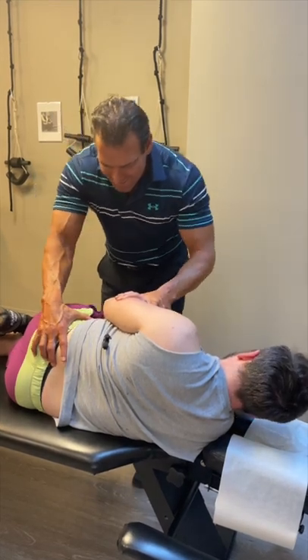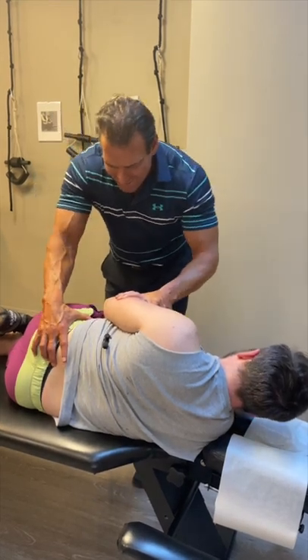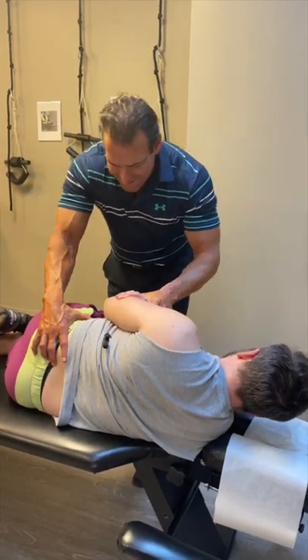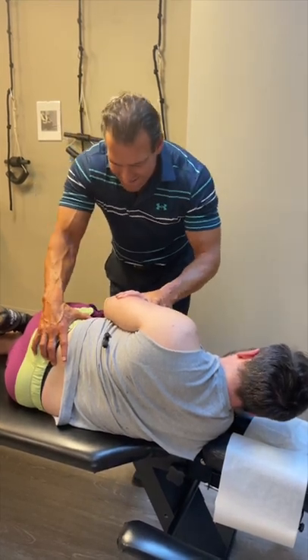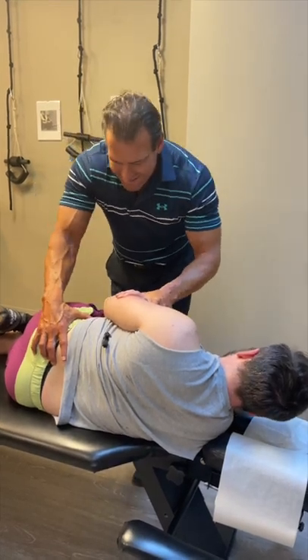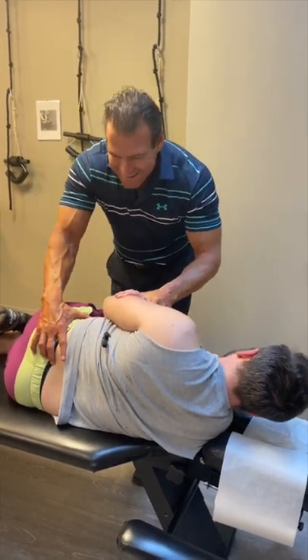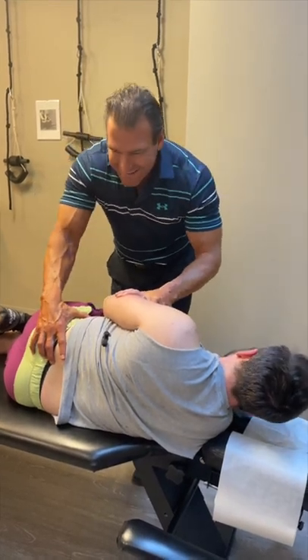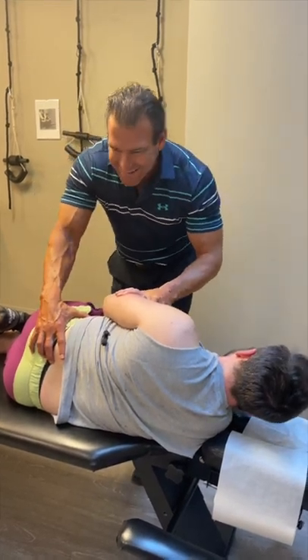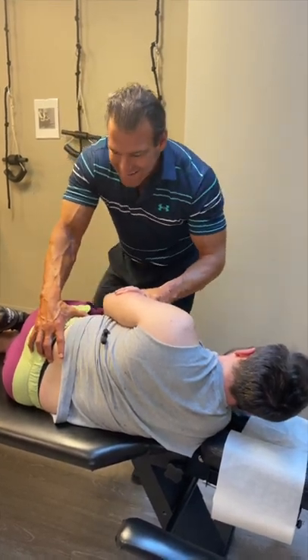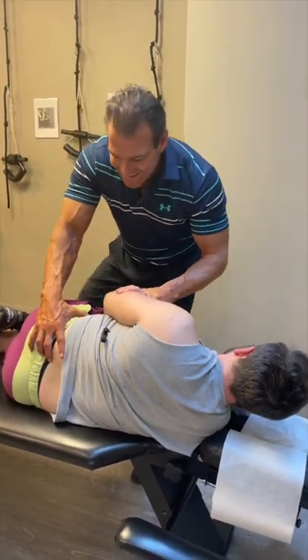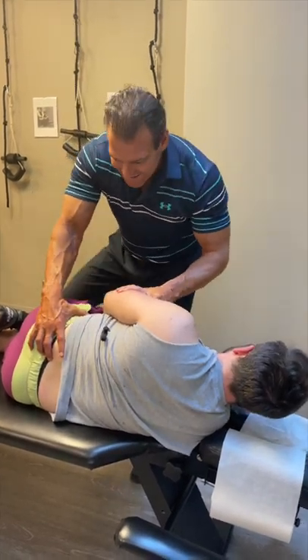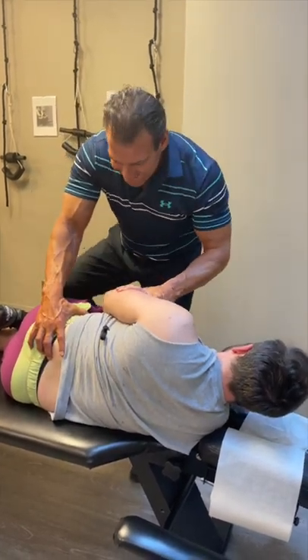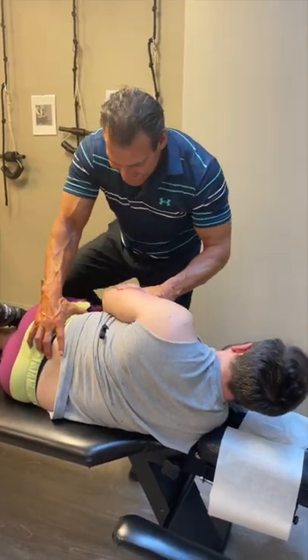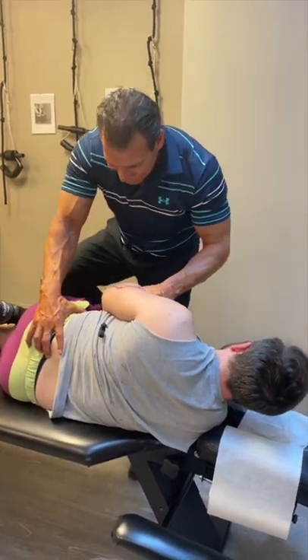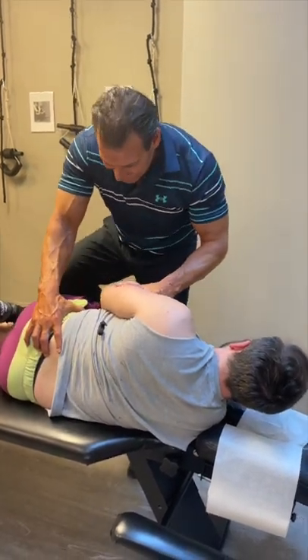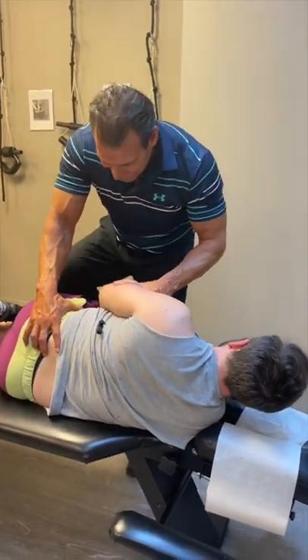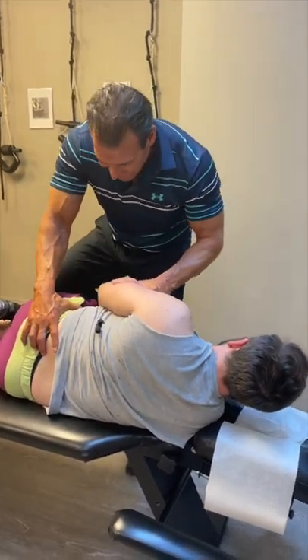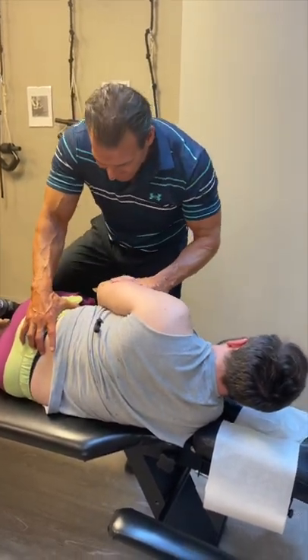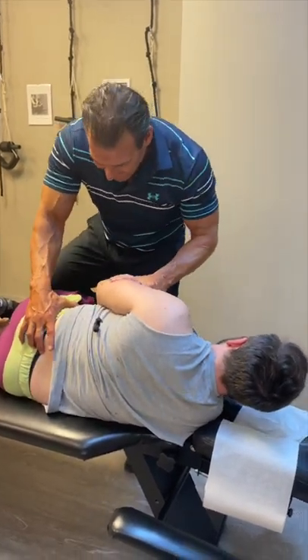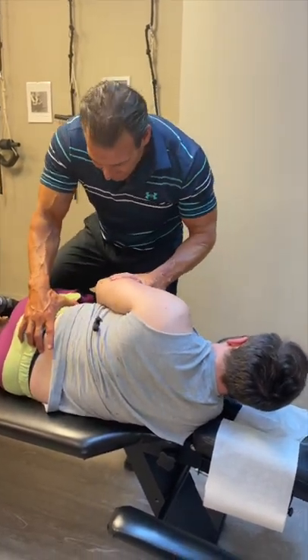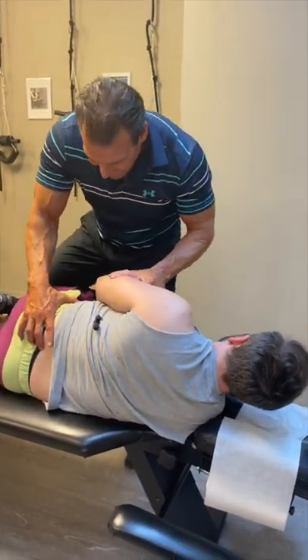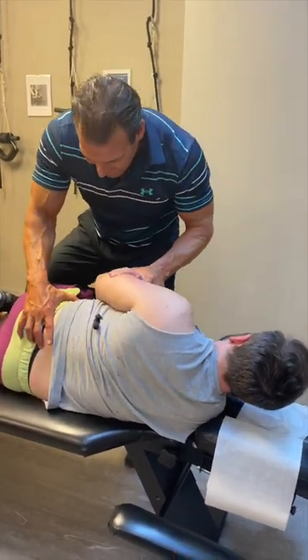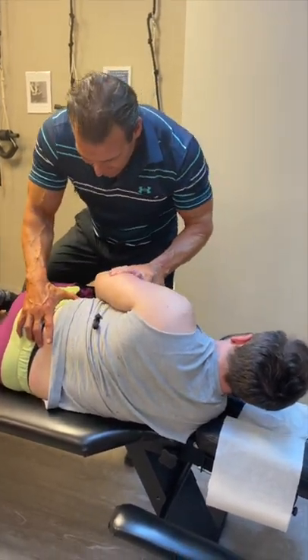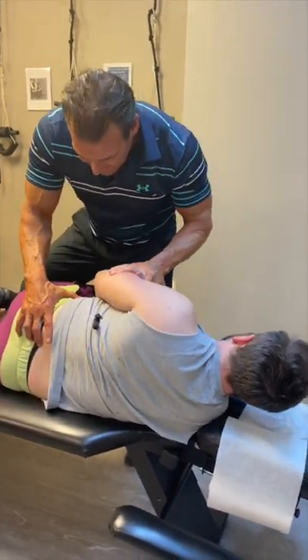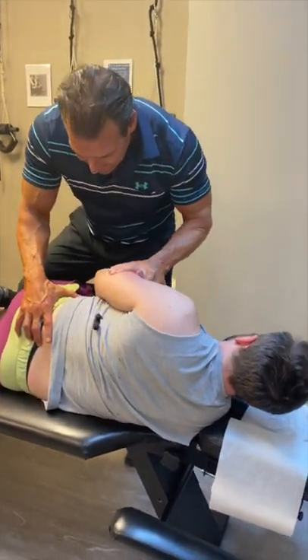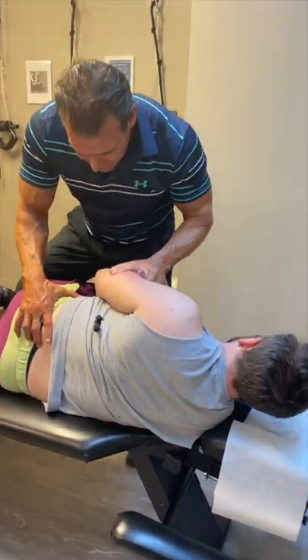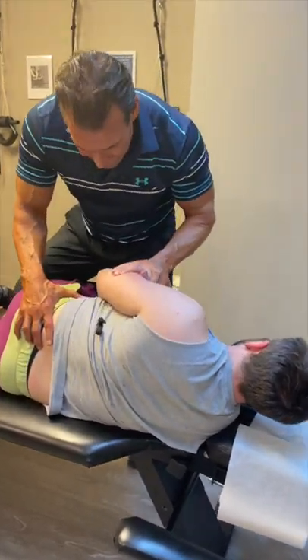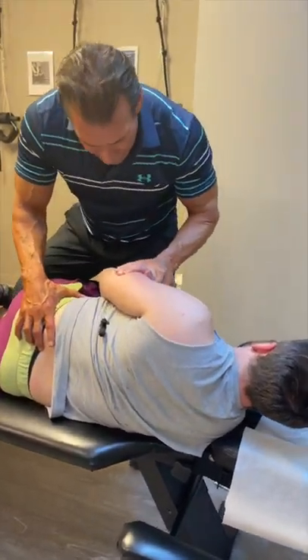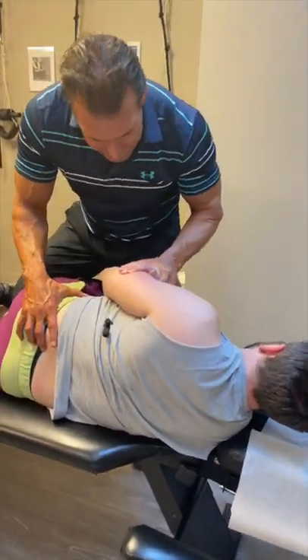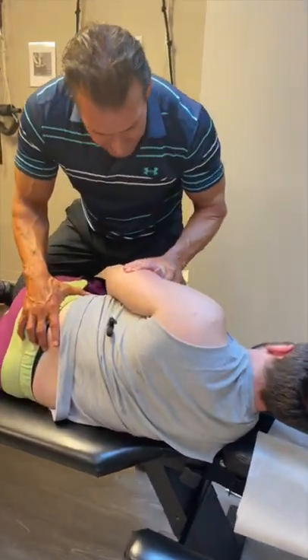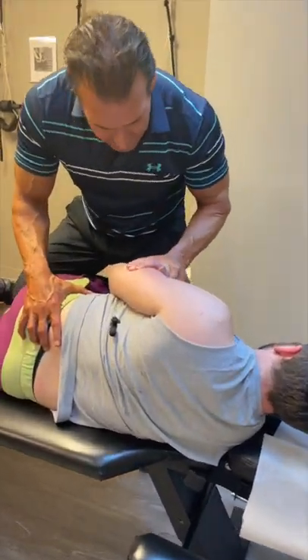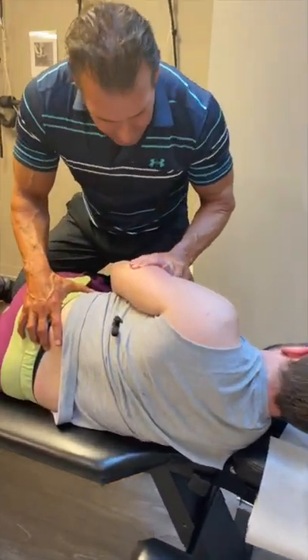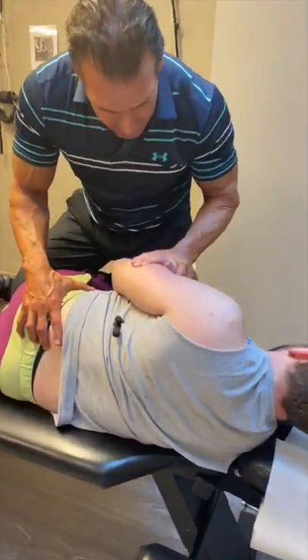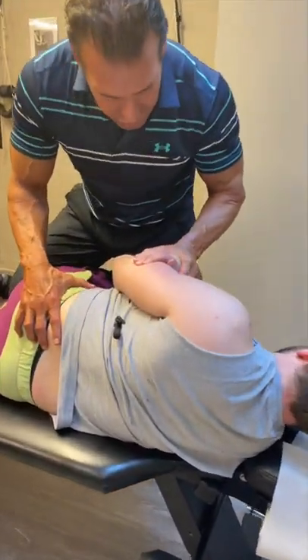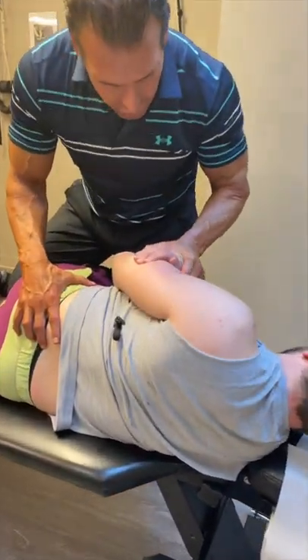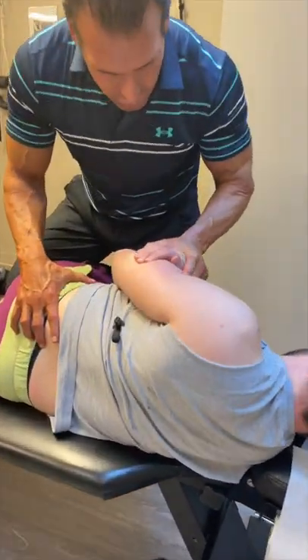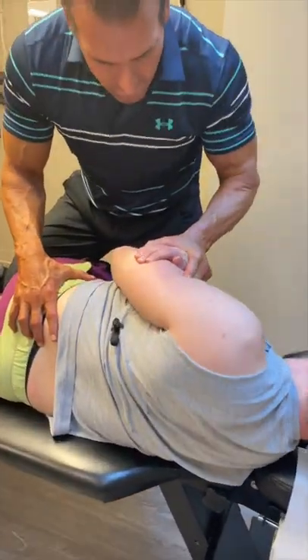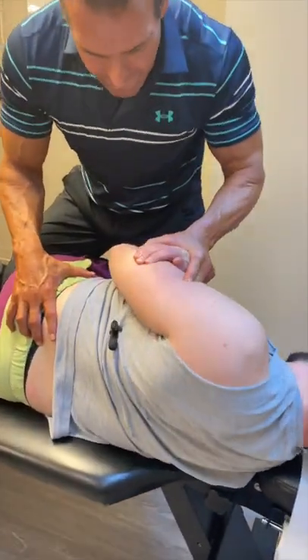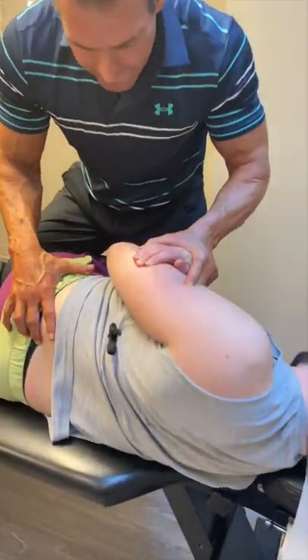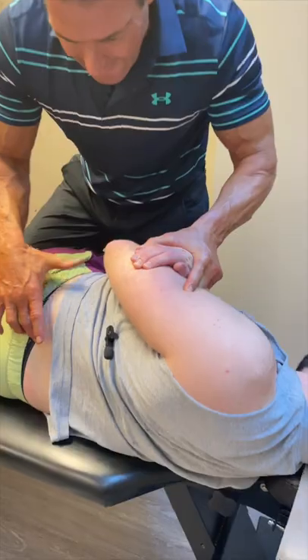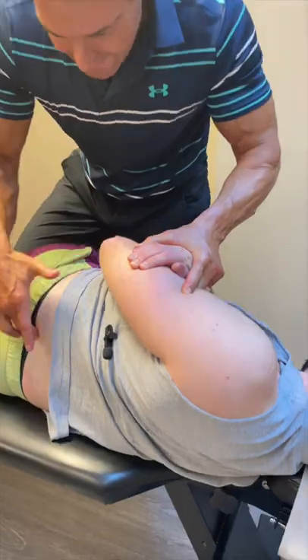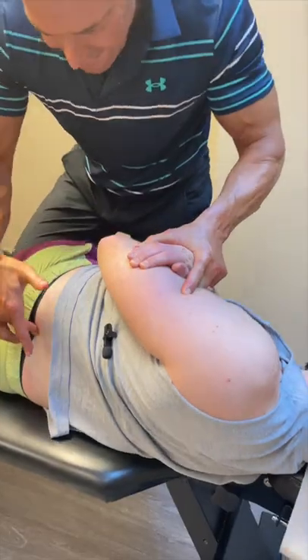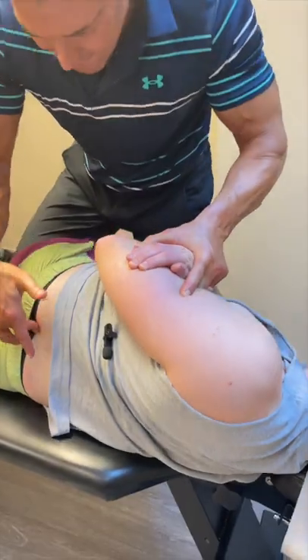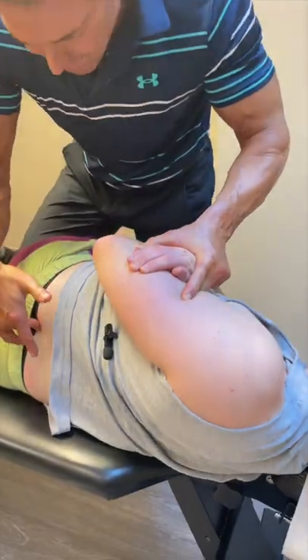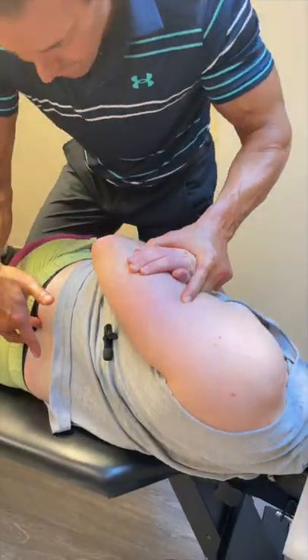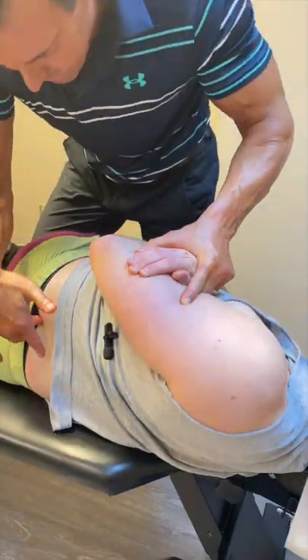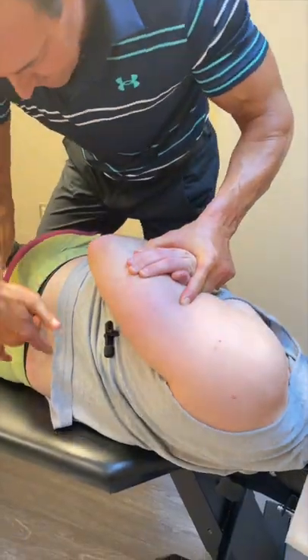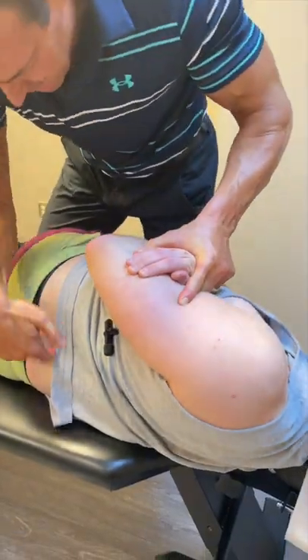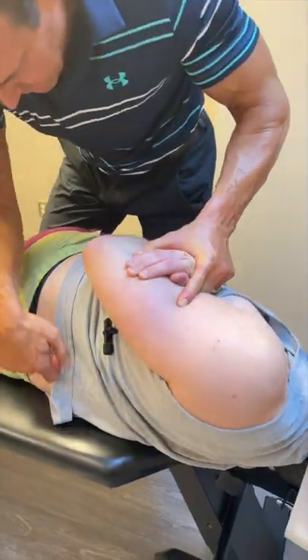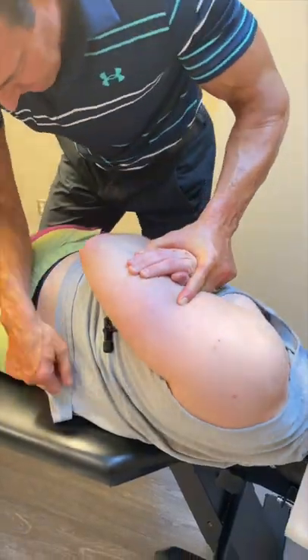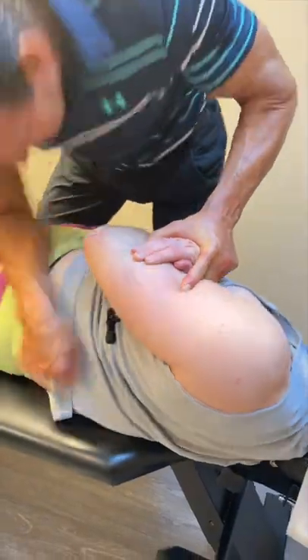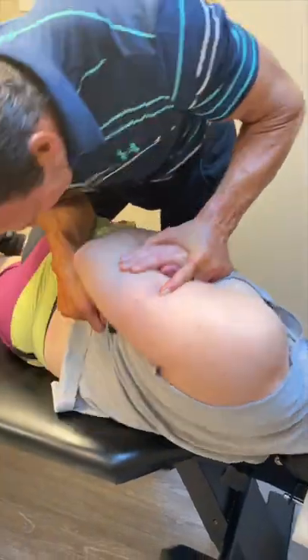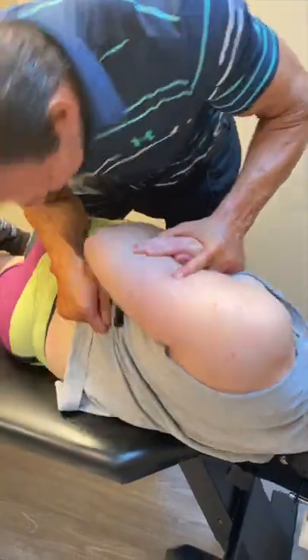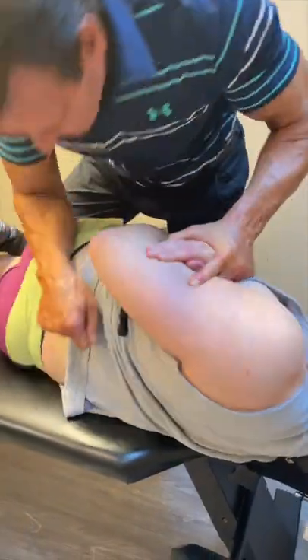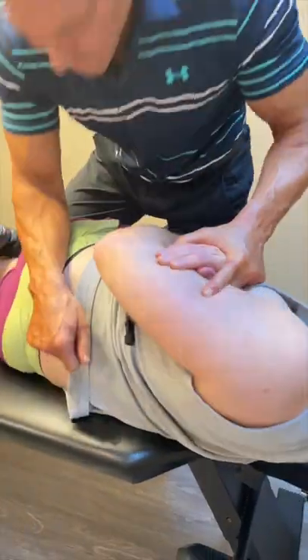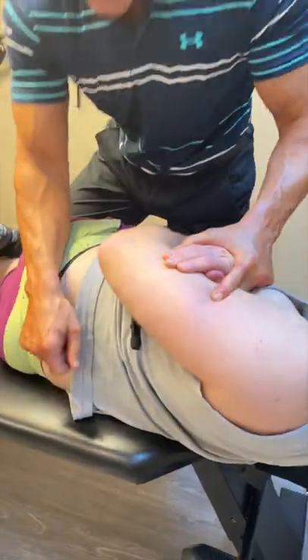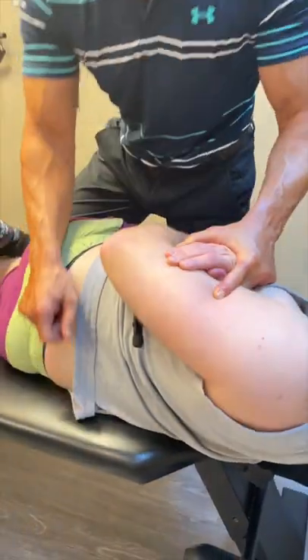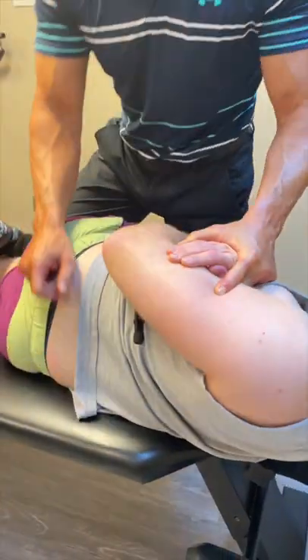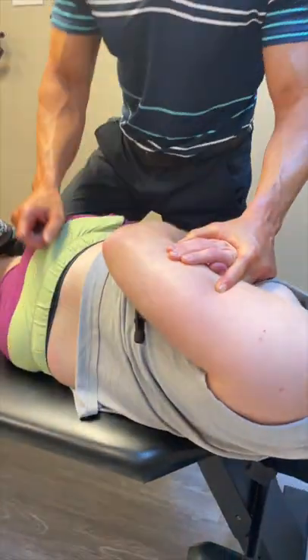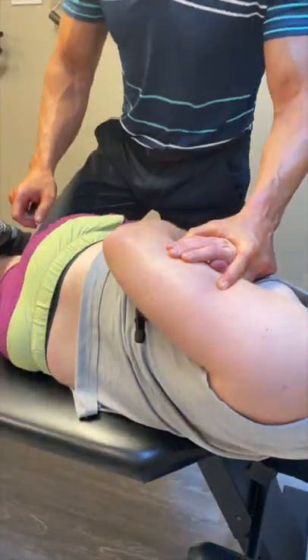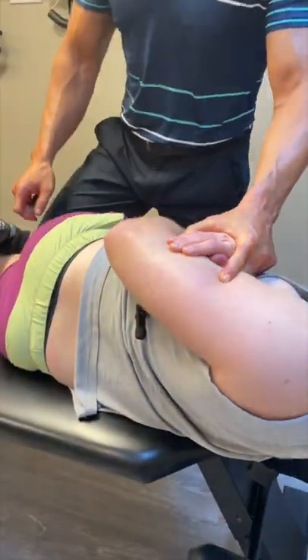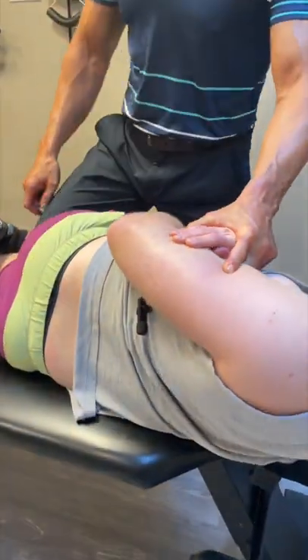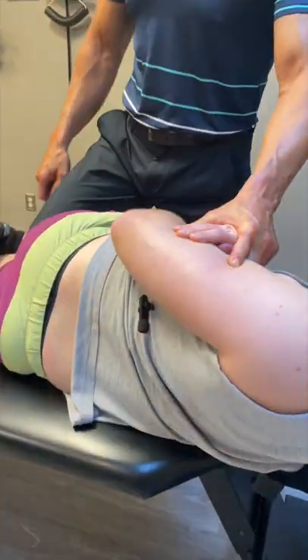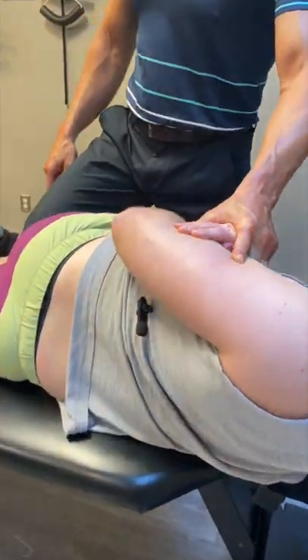Big breath in there. Let it all the way out. Good. Relax. Let's bring your shoulder way back. That's perfect. Good. There we go.